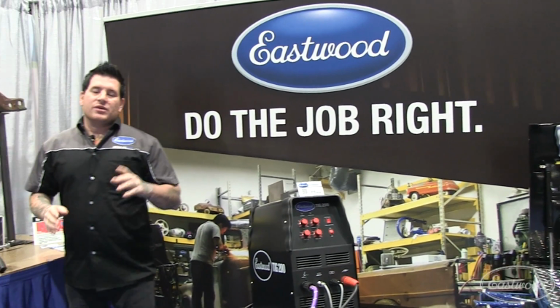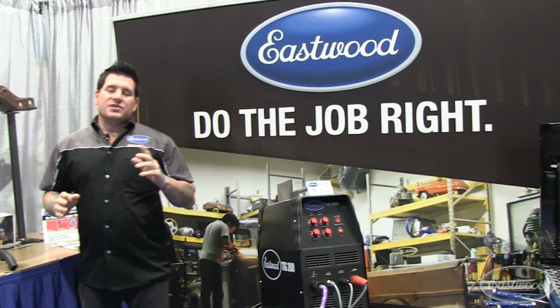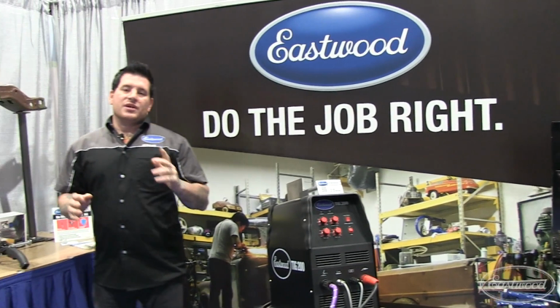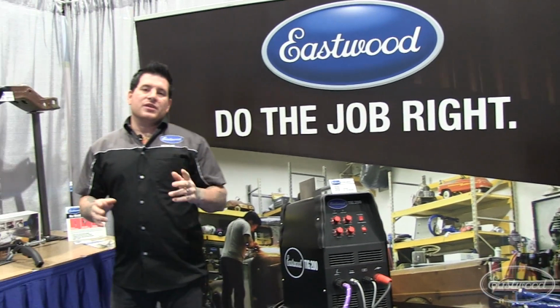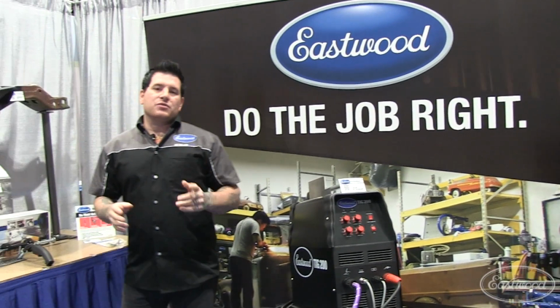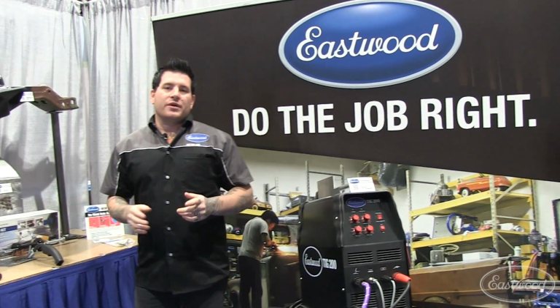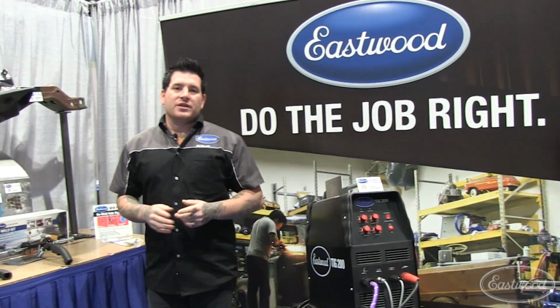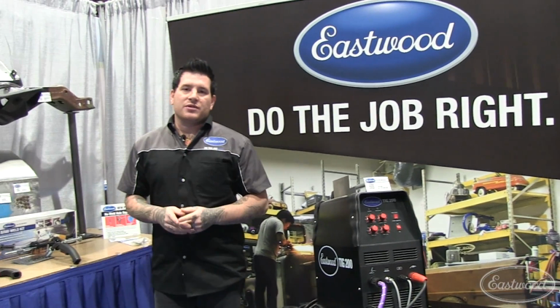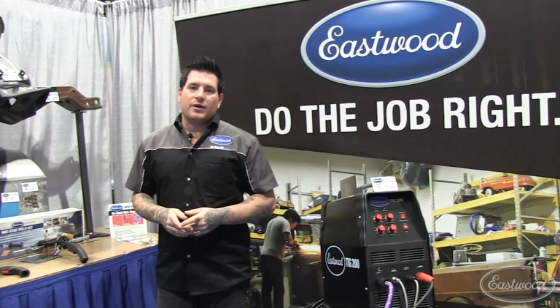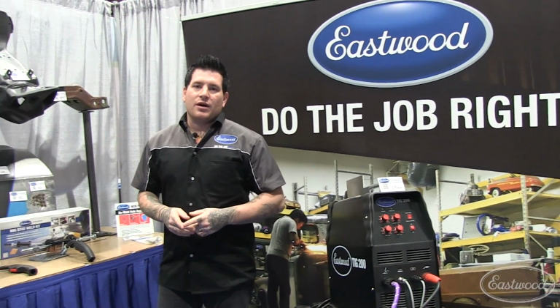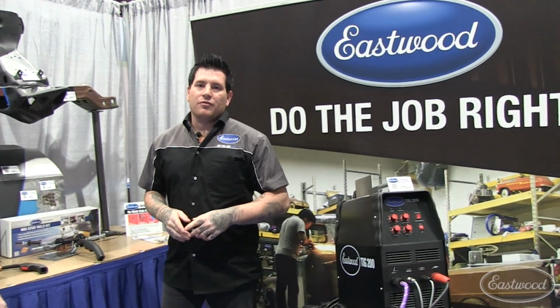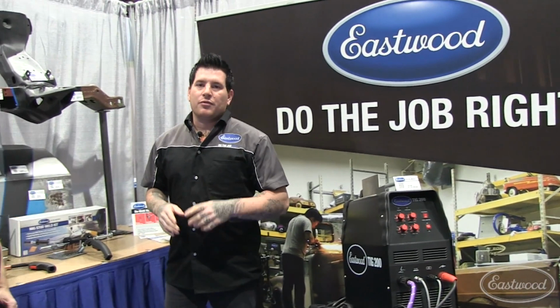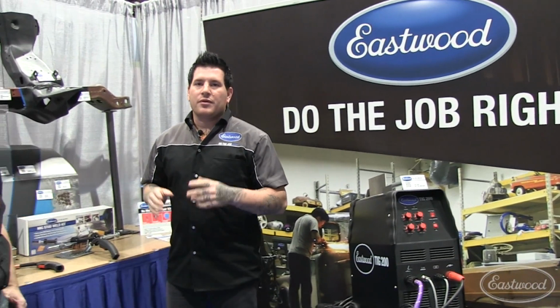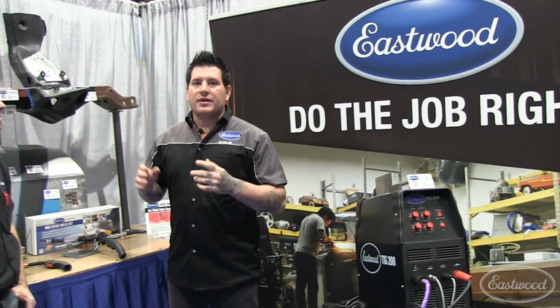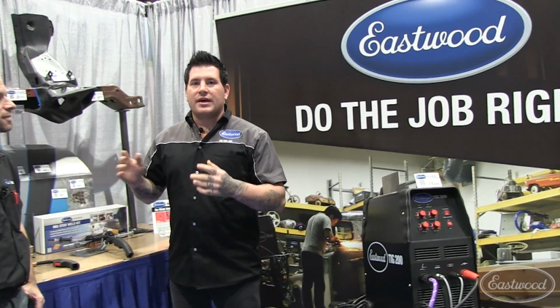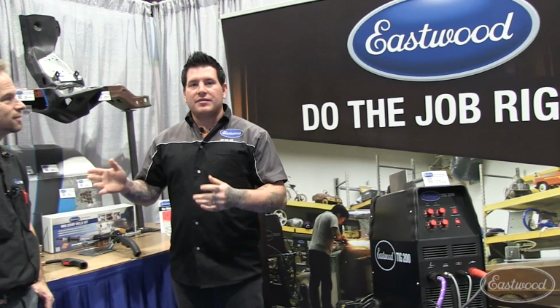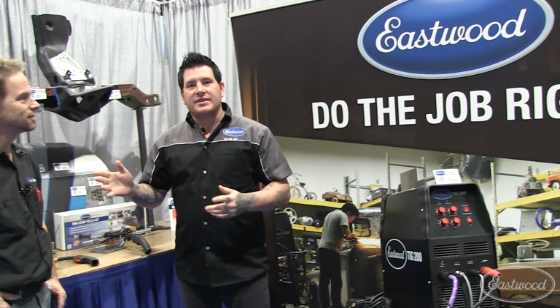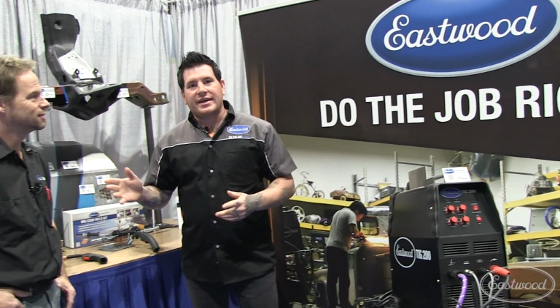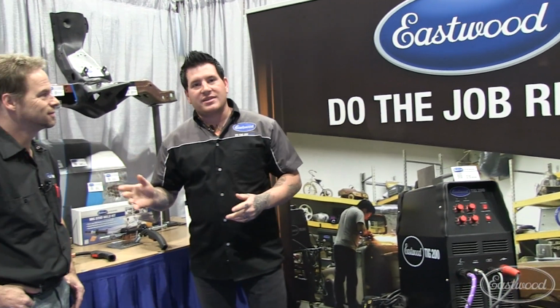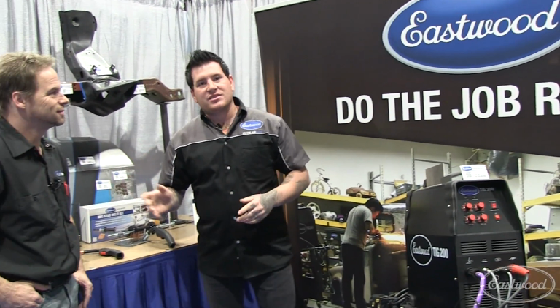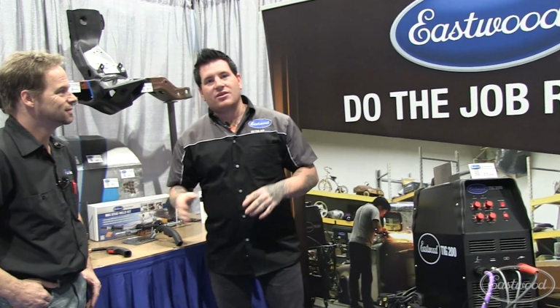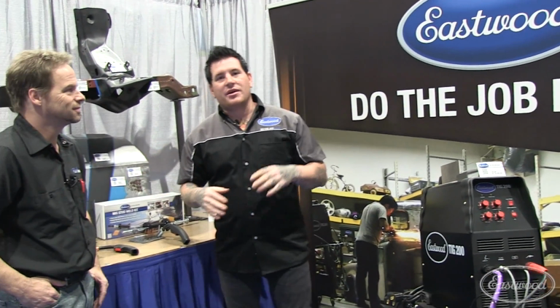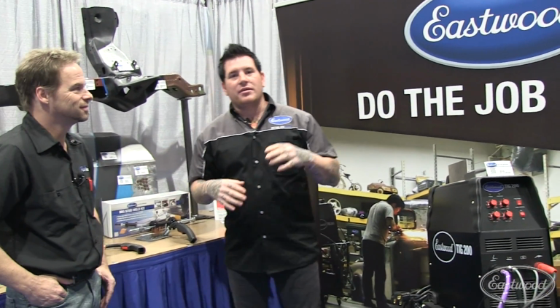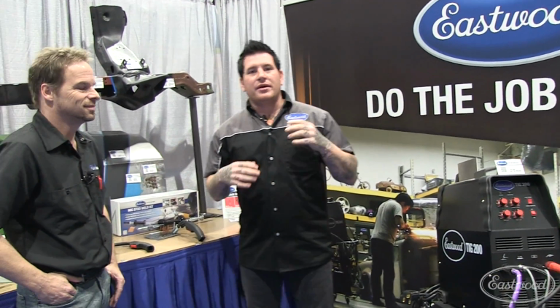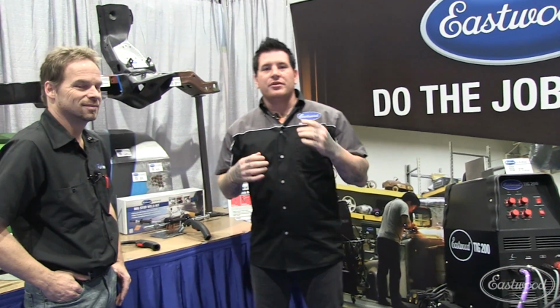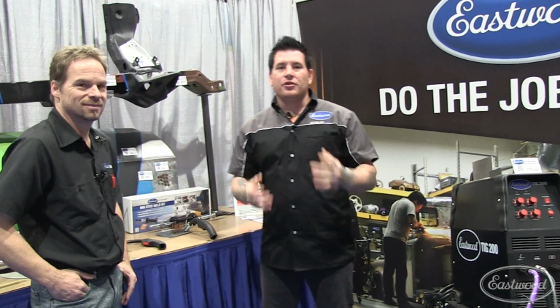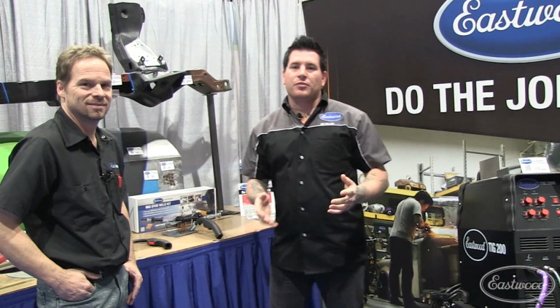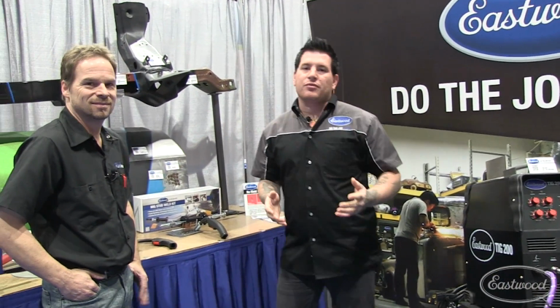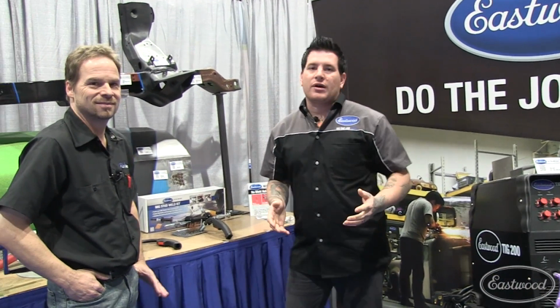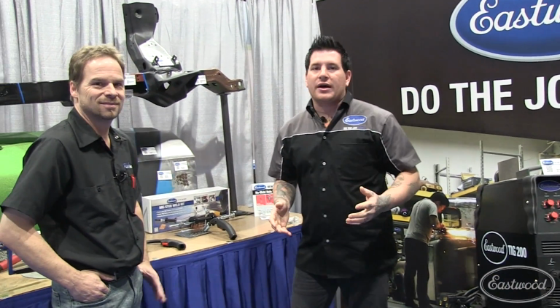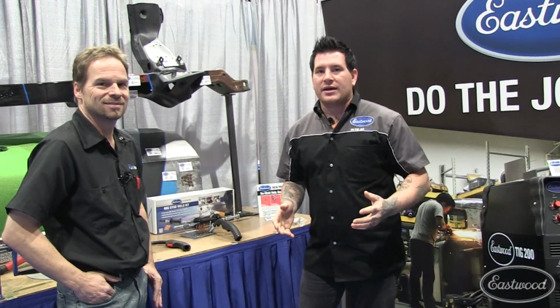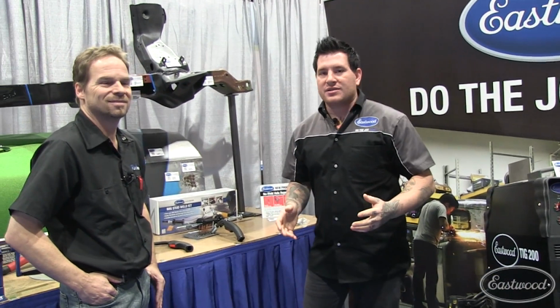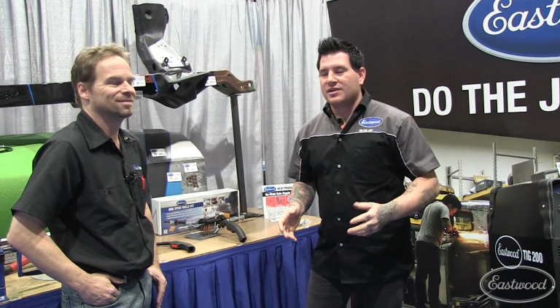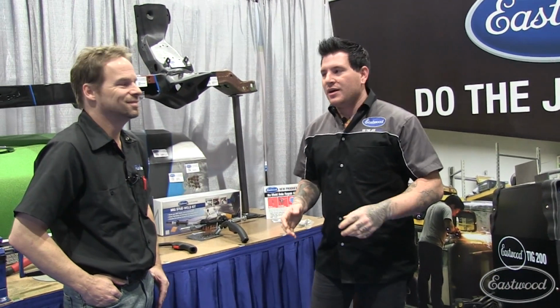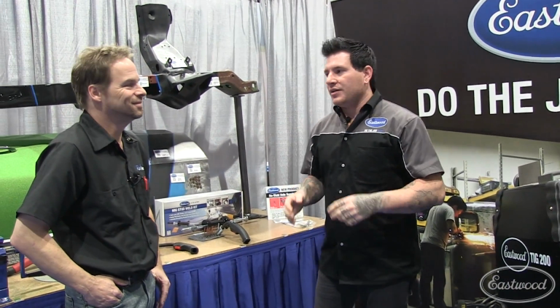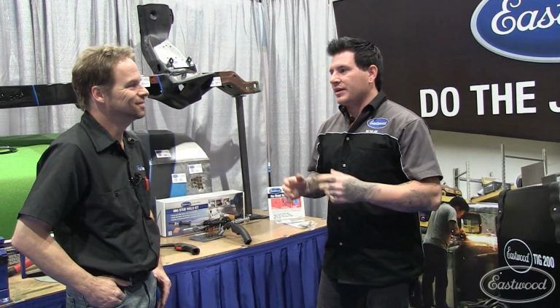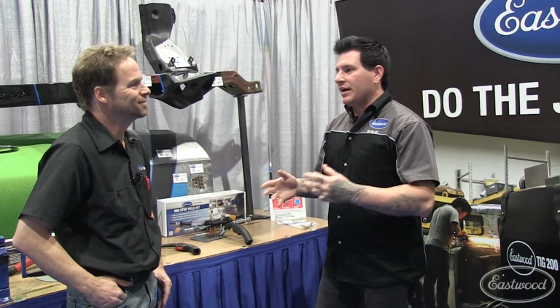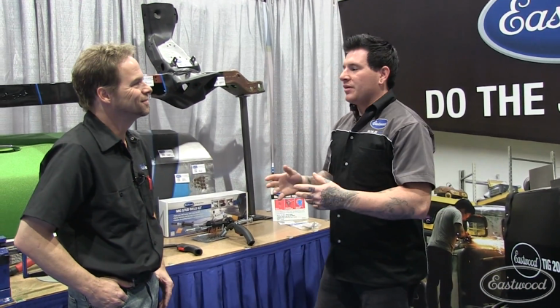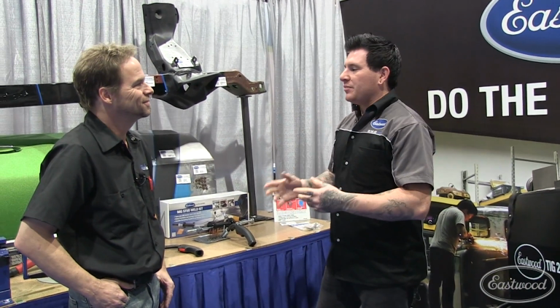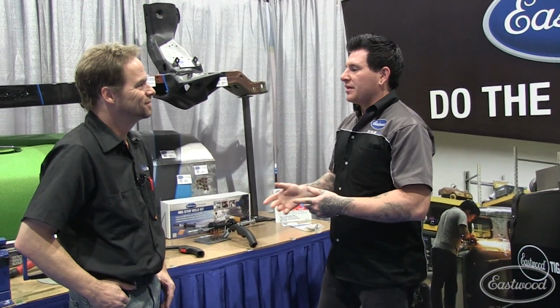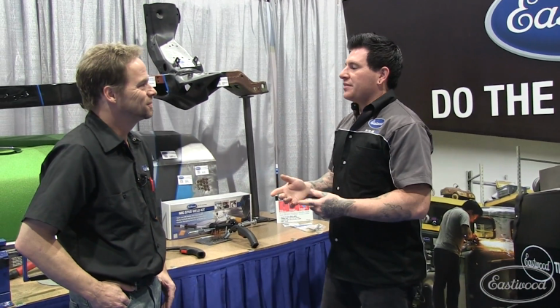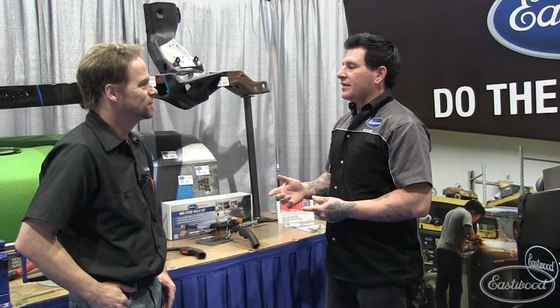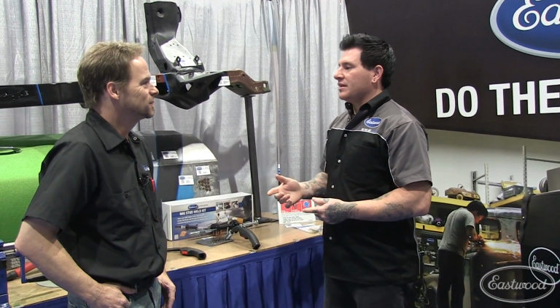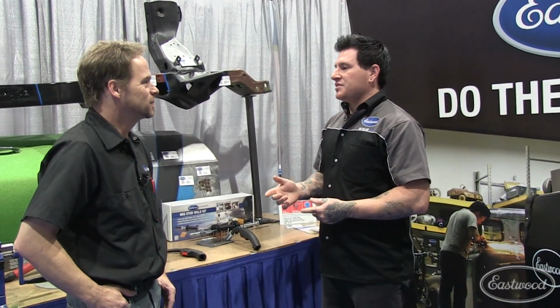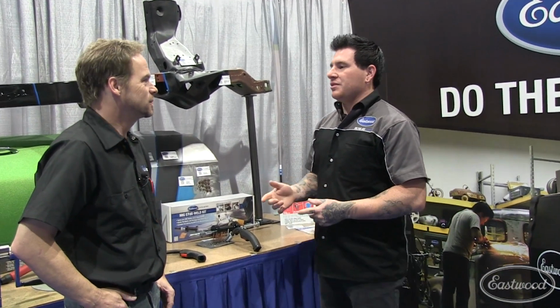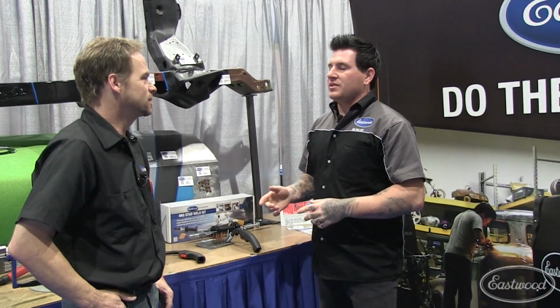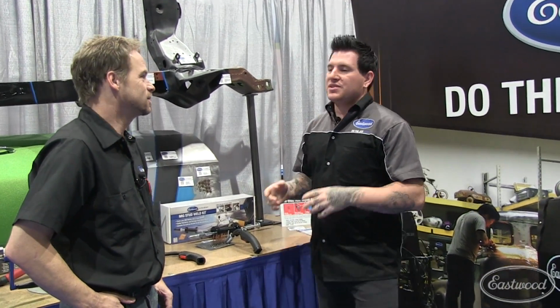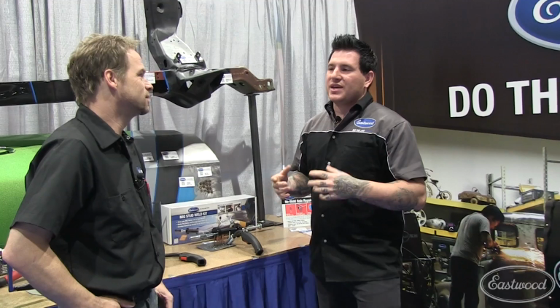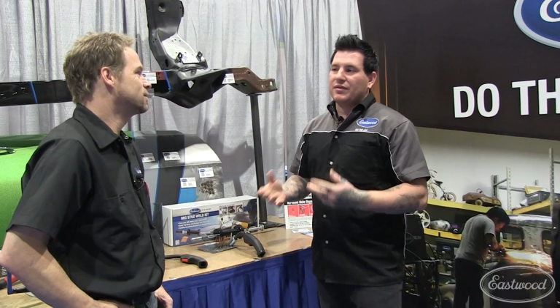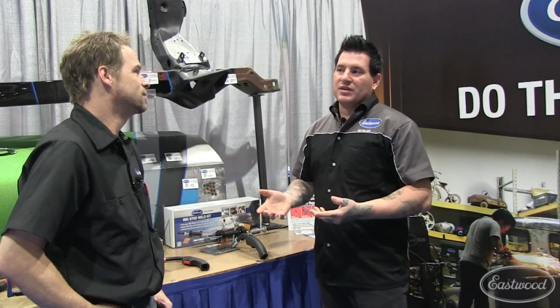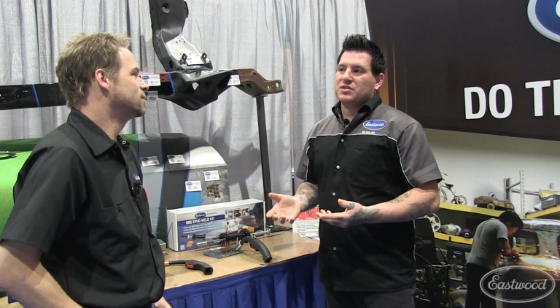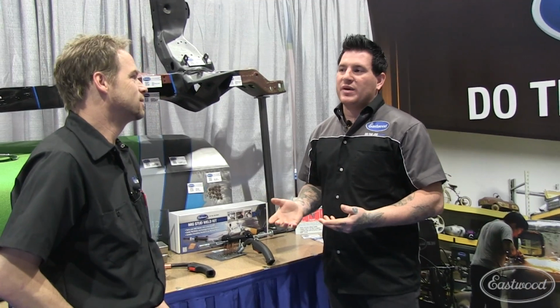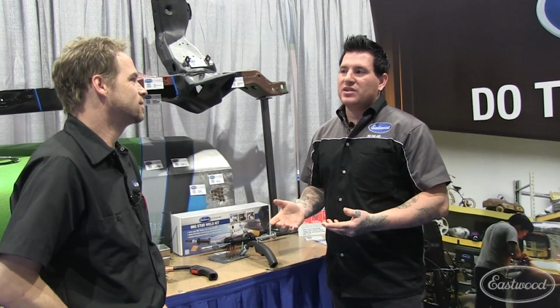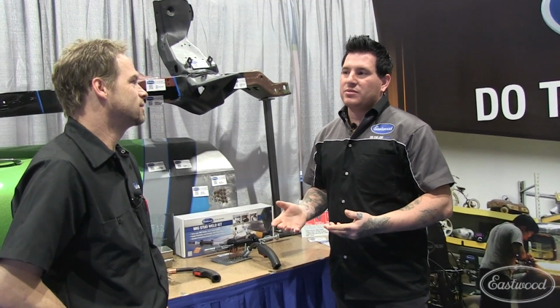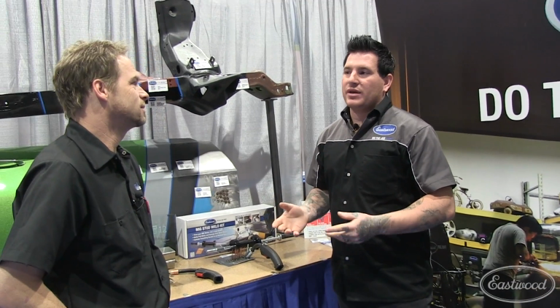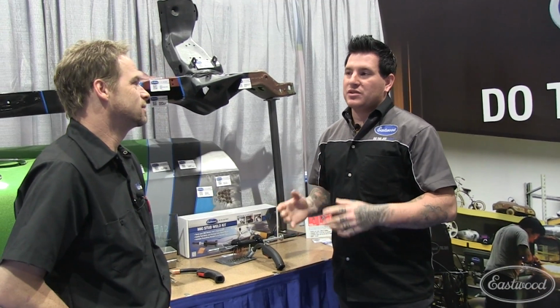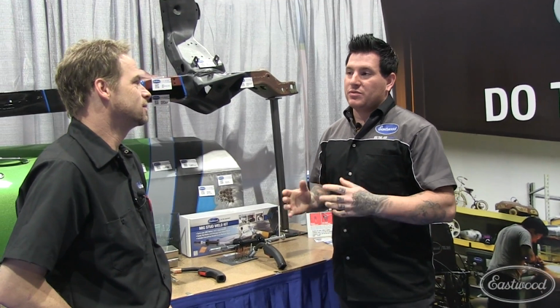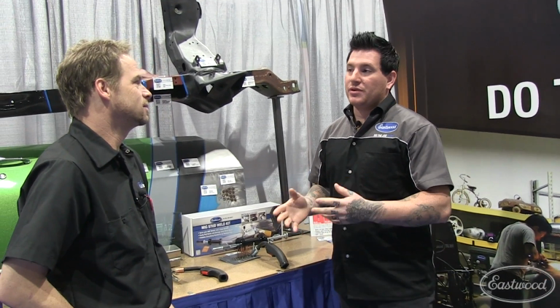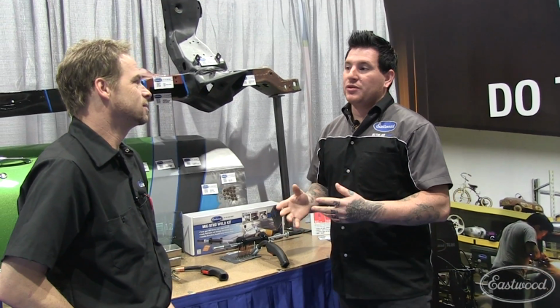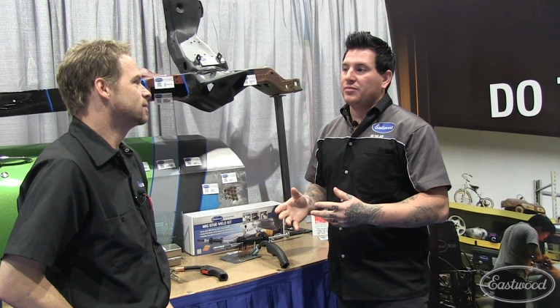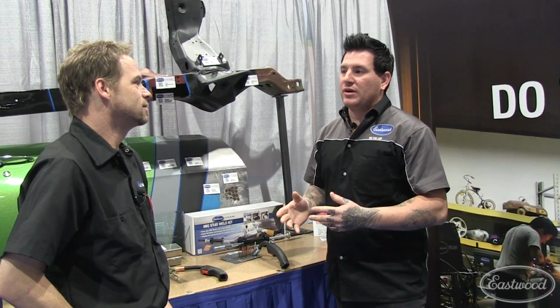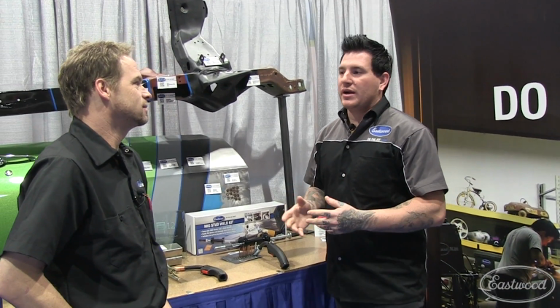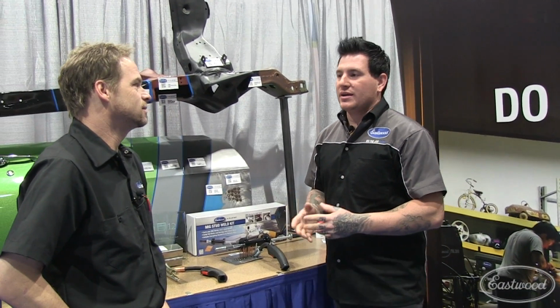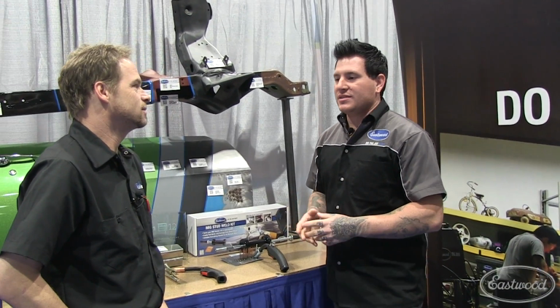We're at SEMA 2012 with Kevin Taits talking about new products. A big thing this year is saving space with our new products.